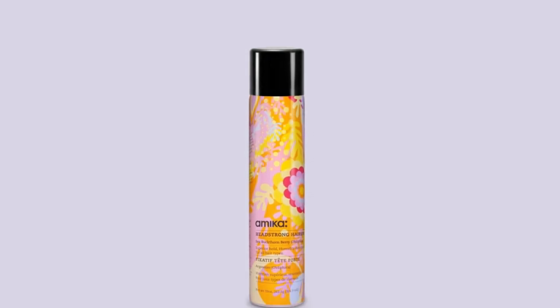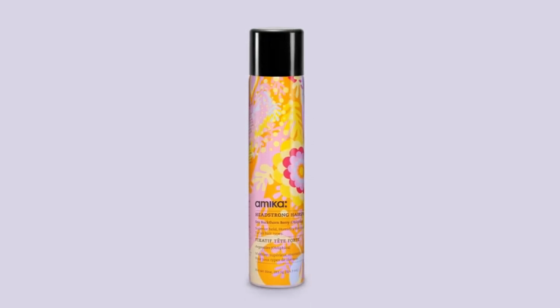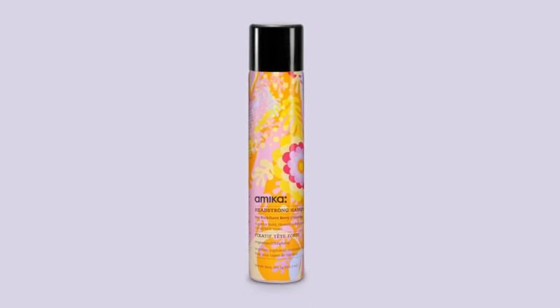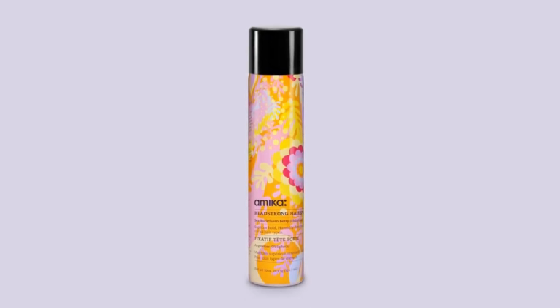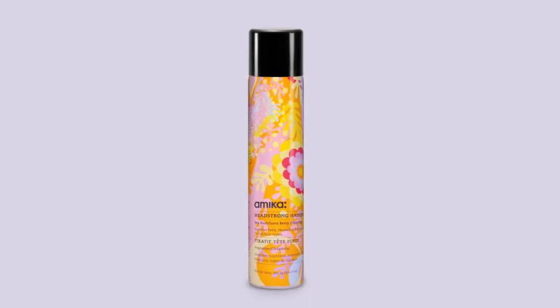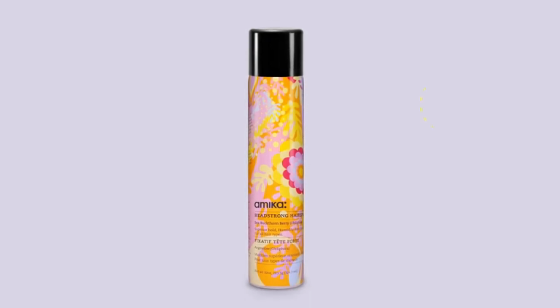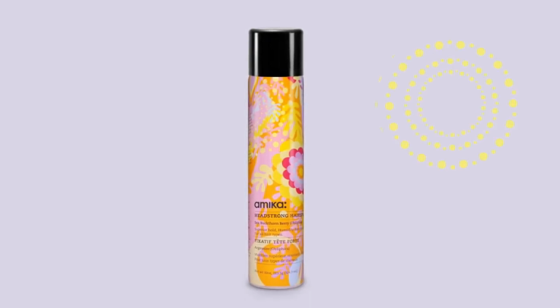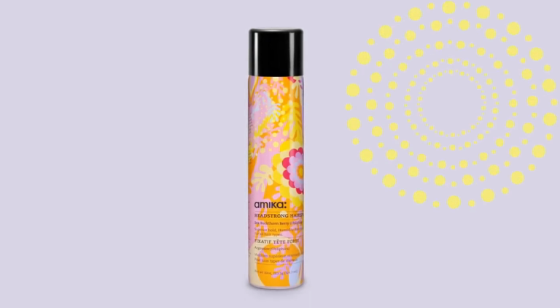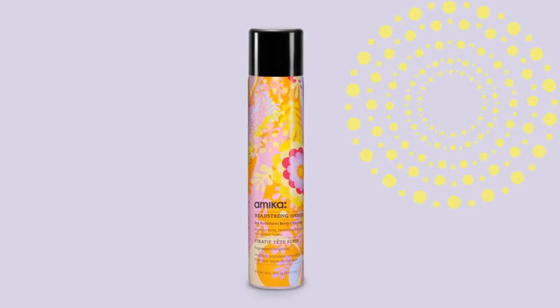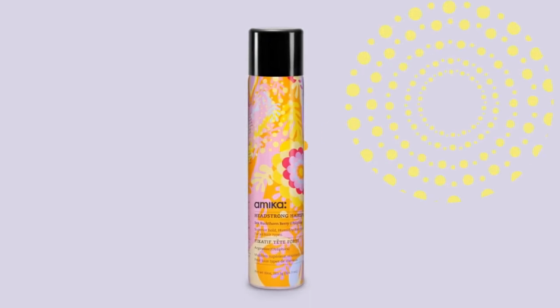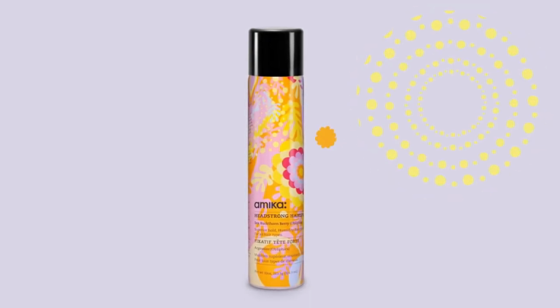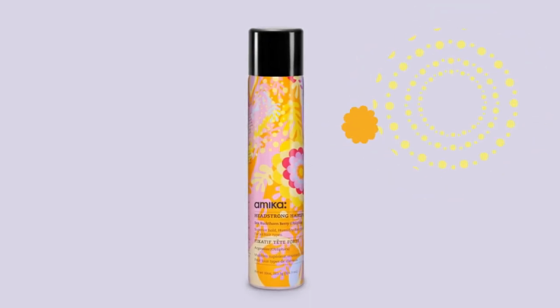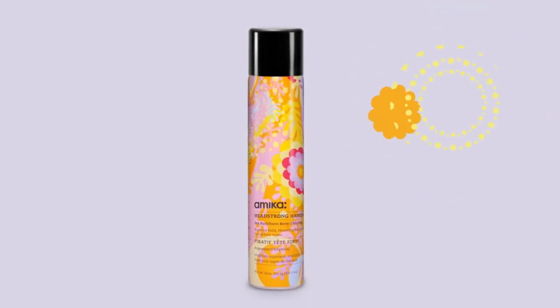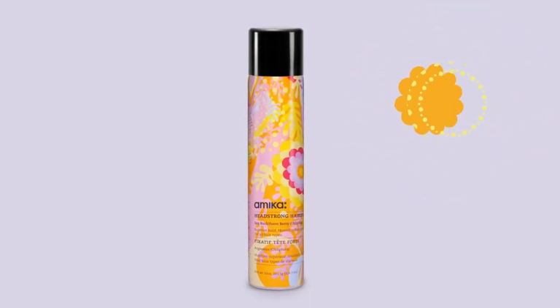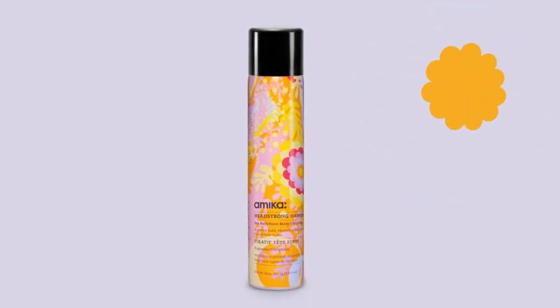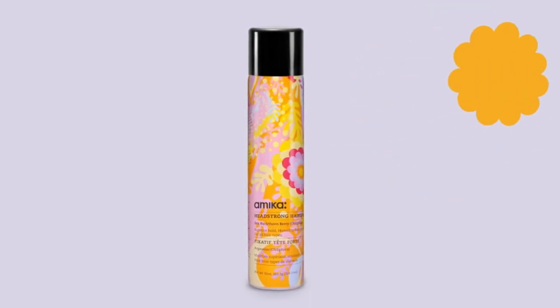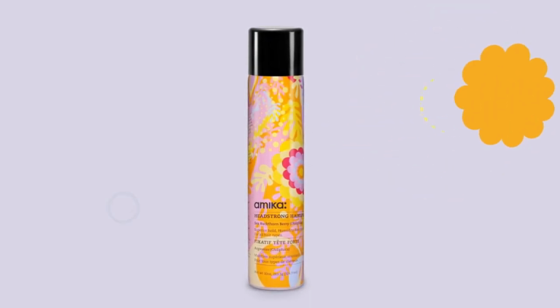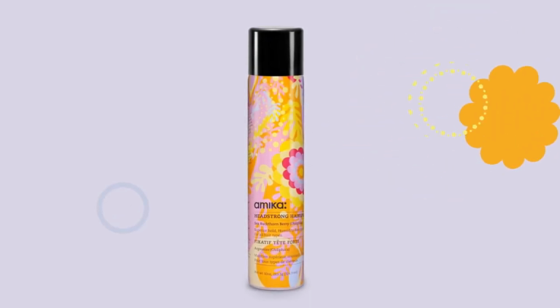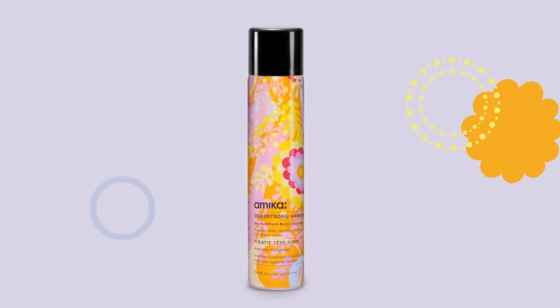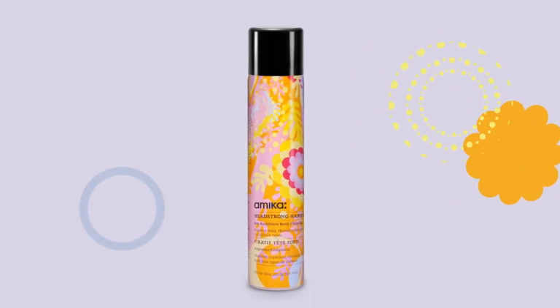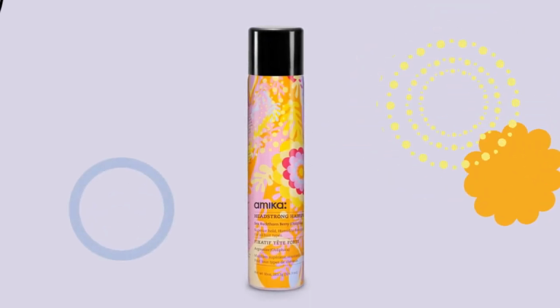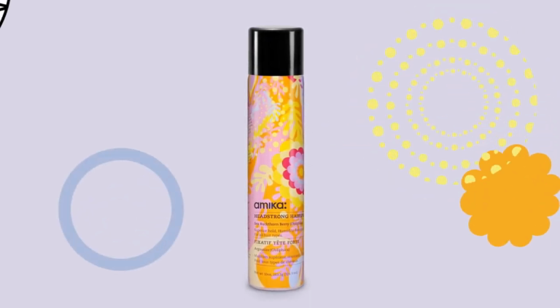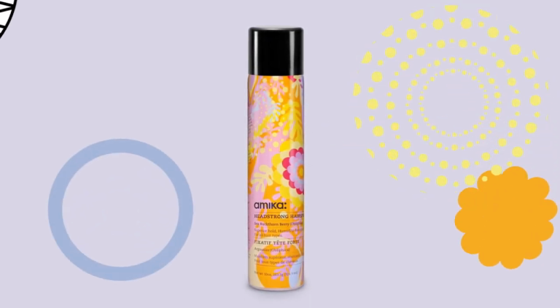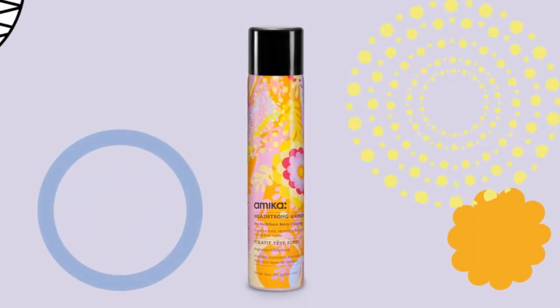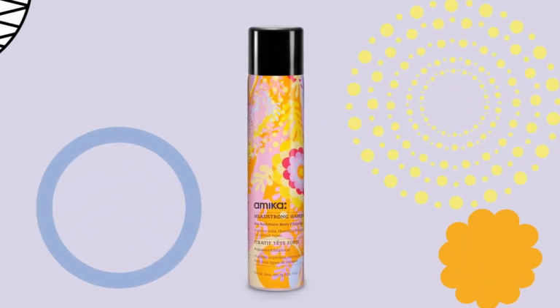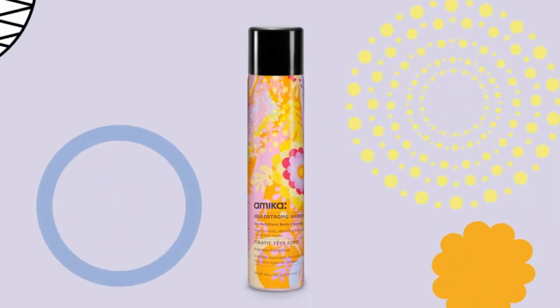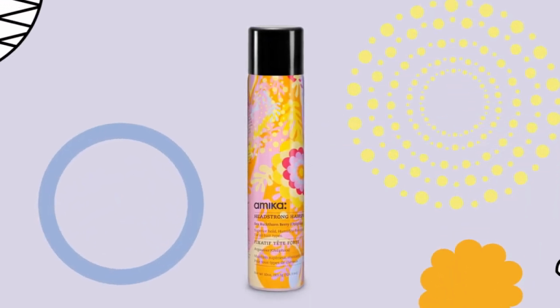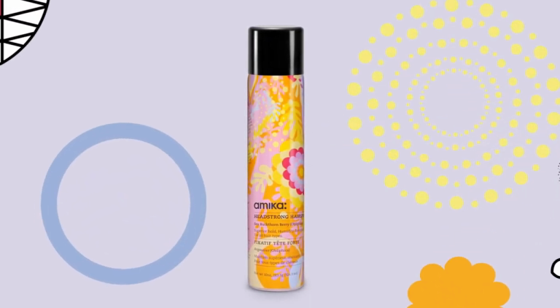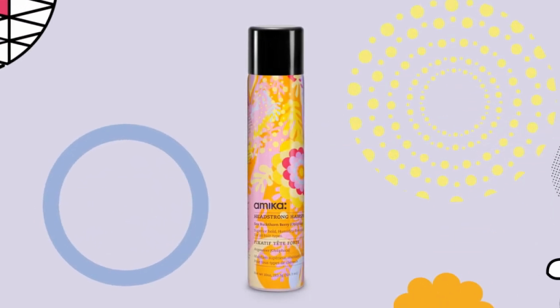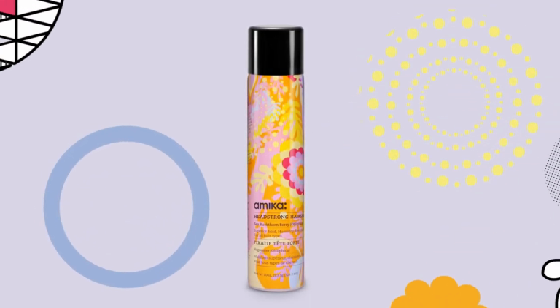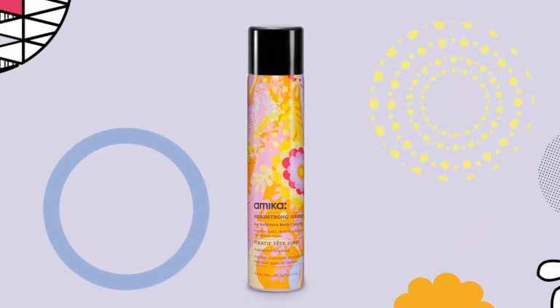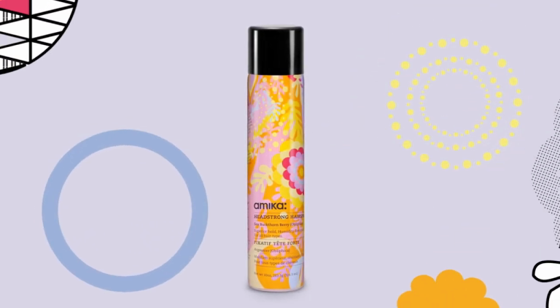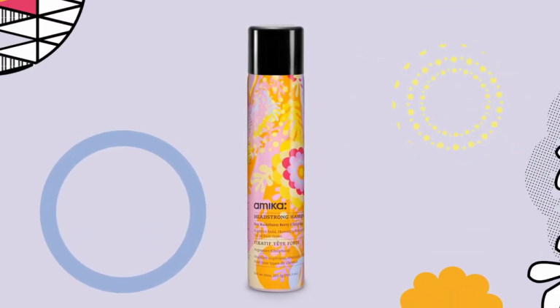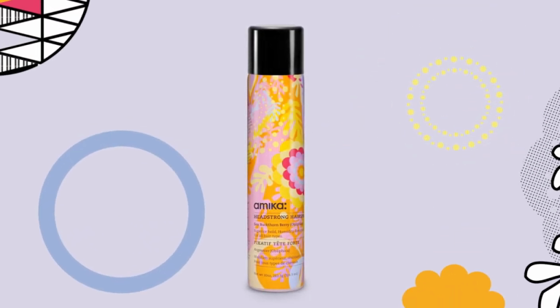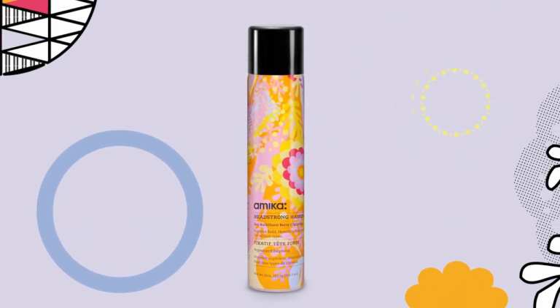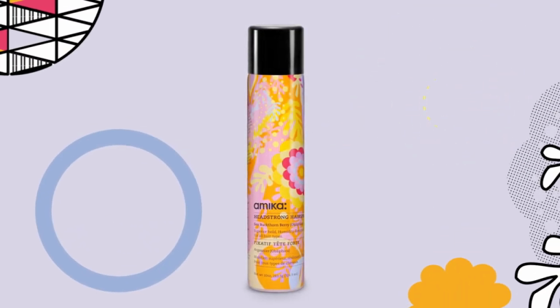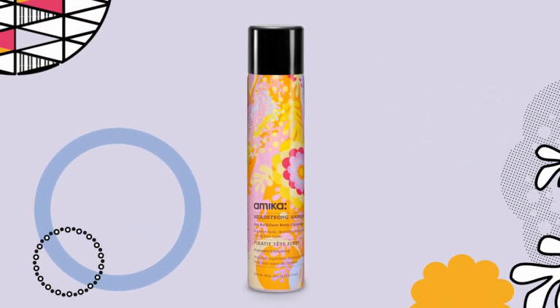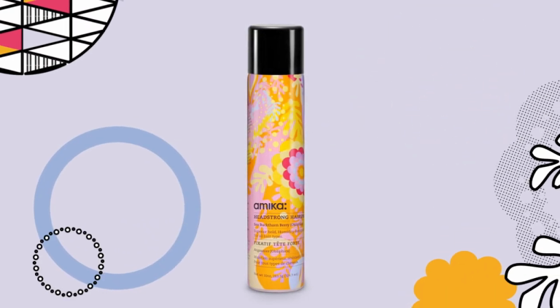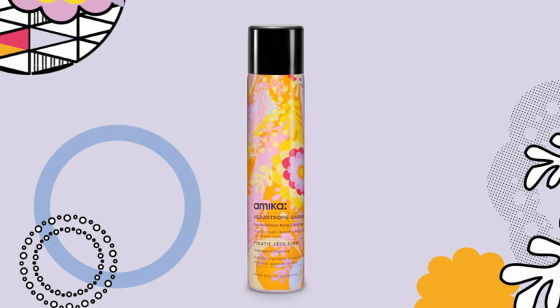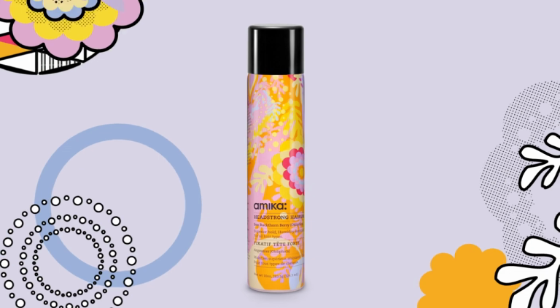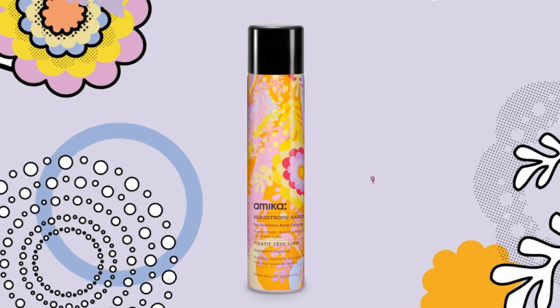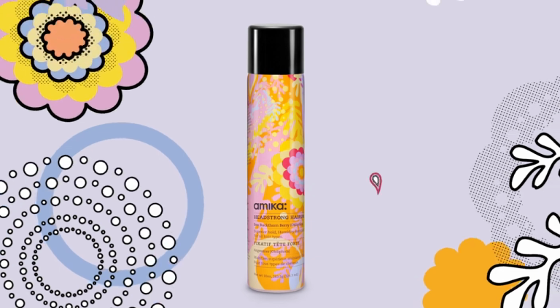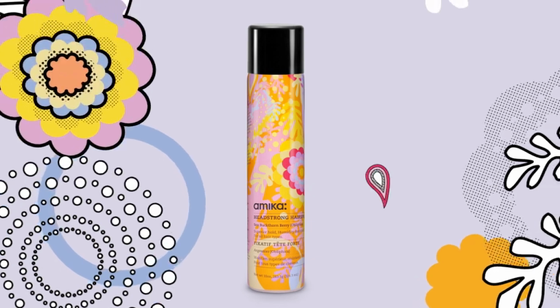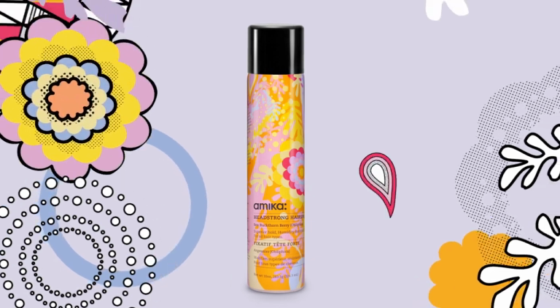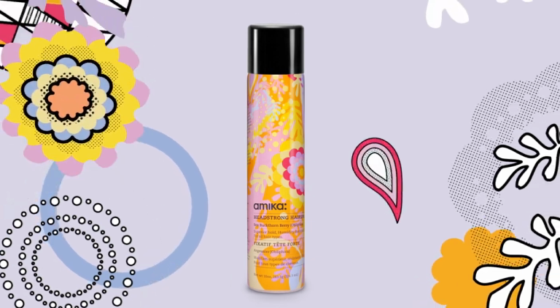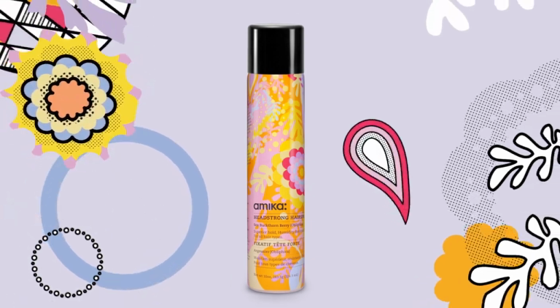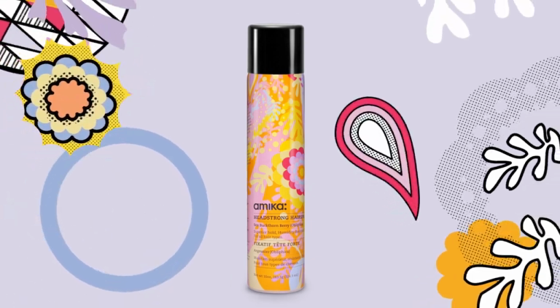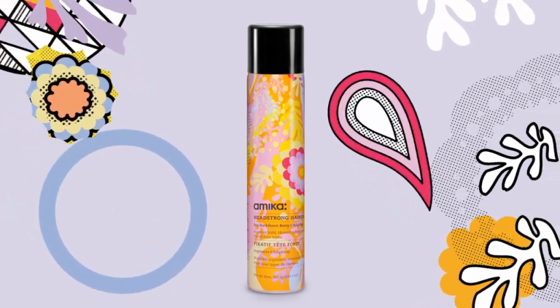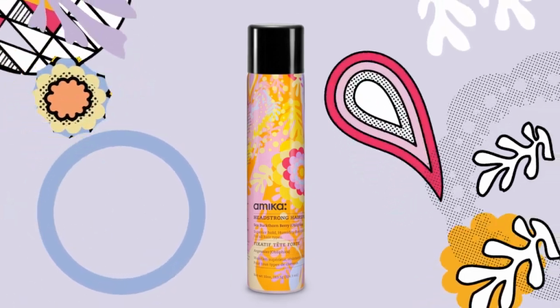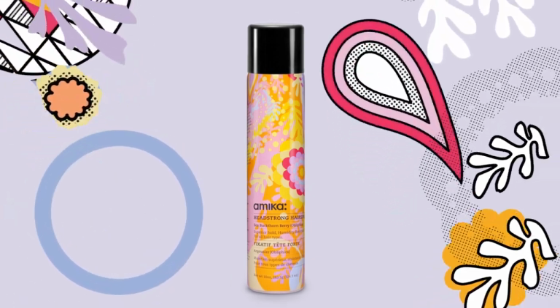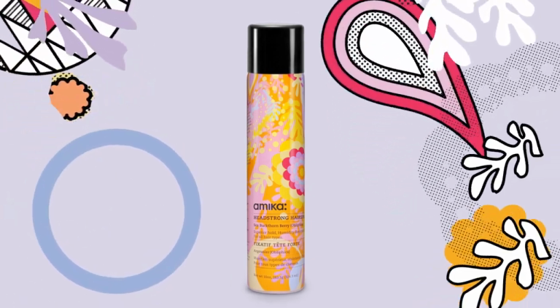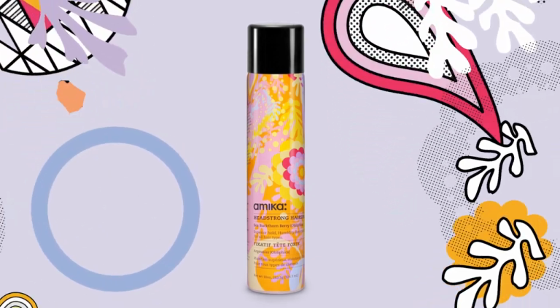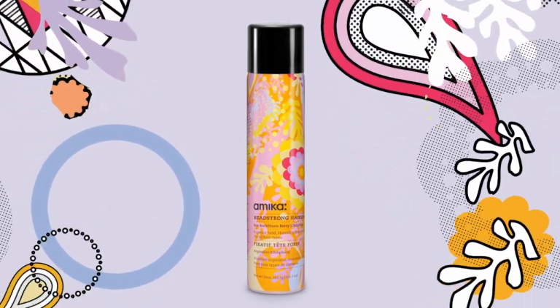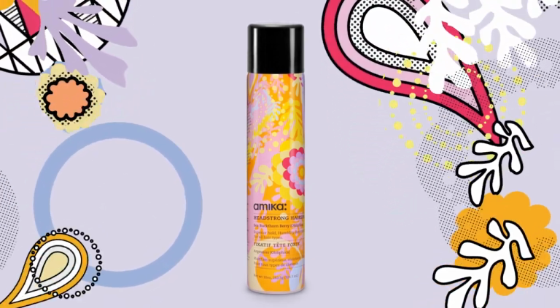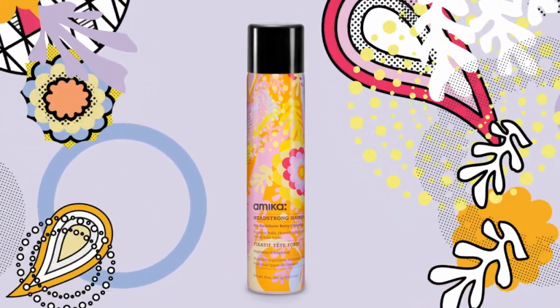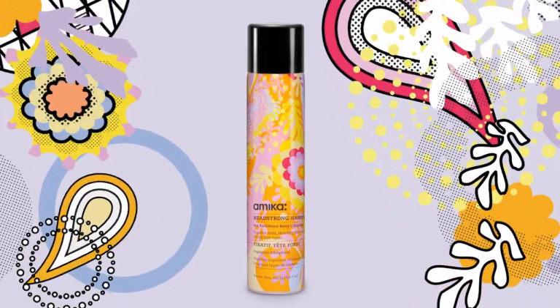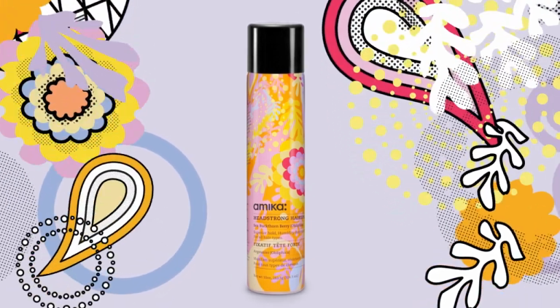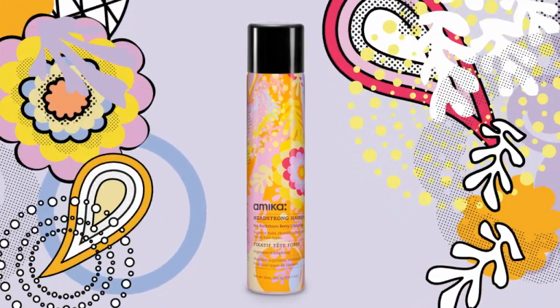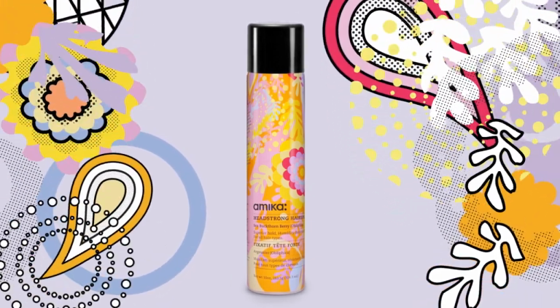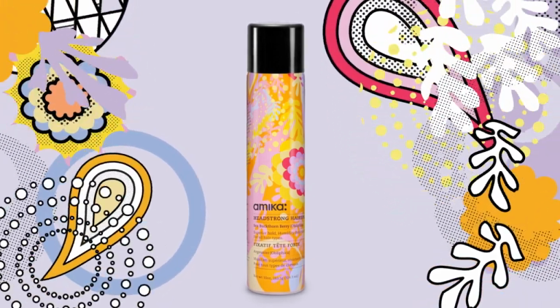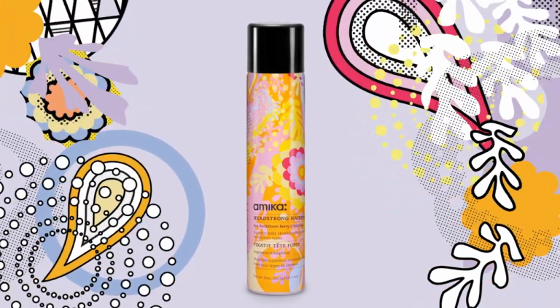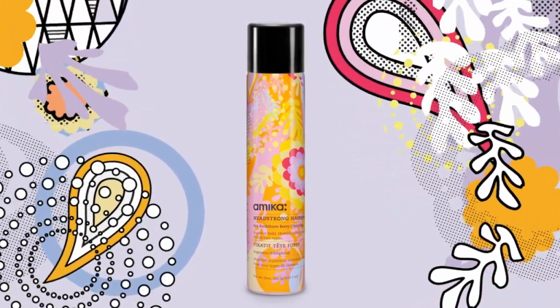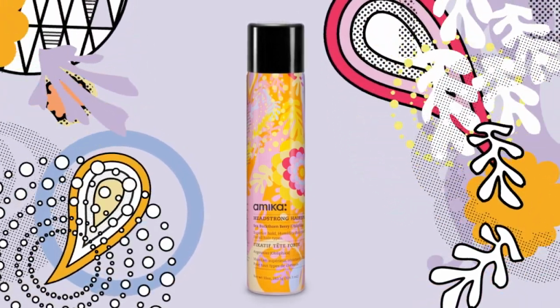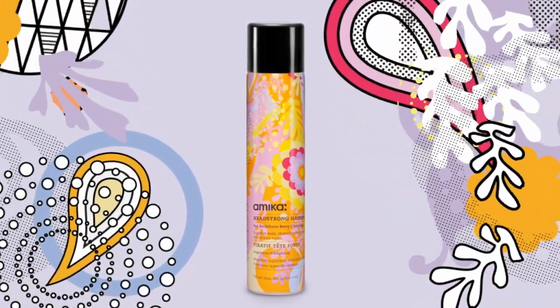Determined to have hair your way all day and all night? Amica's Headstrong Hairspray will seriously extend the life of your look.